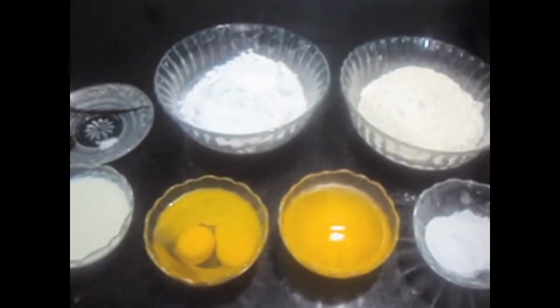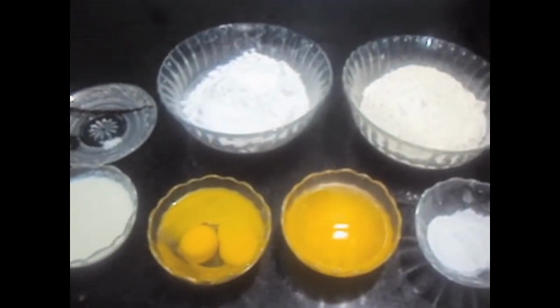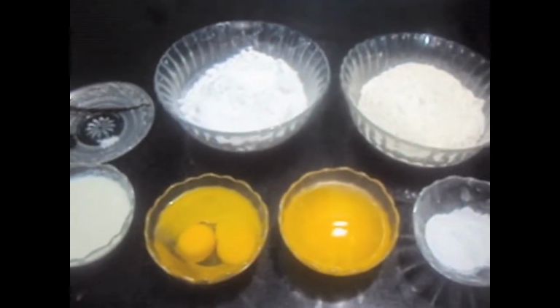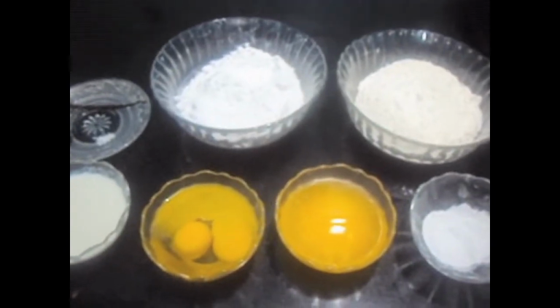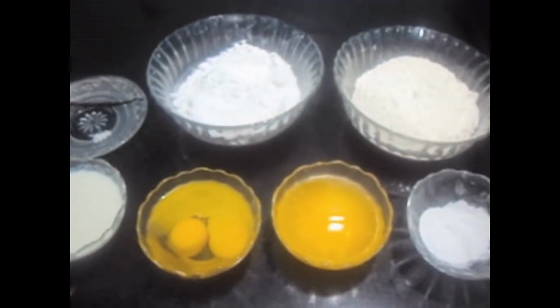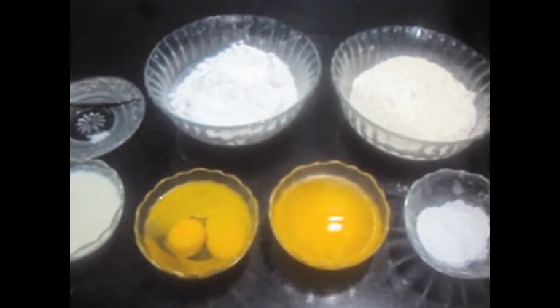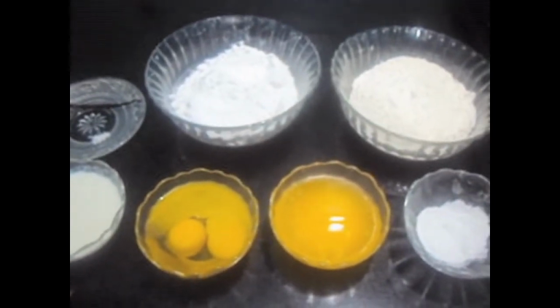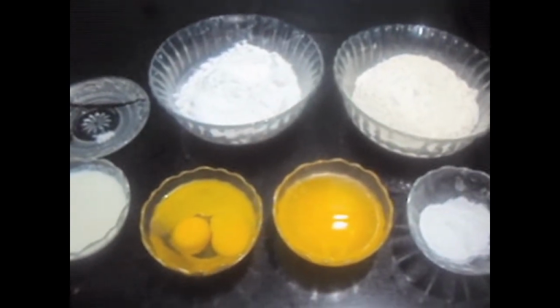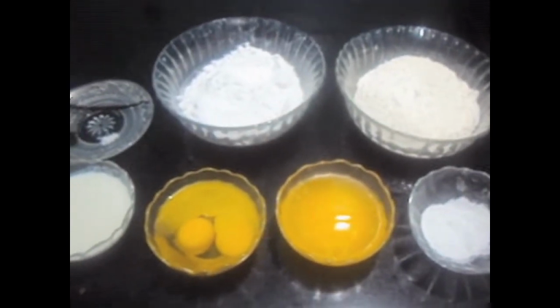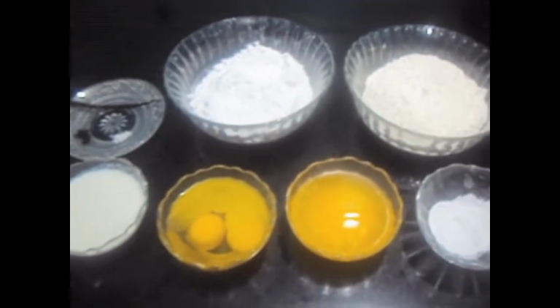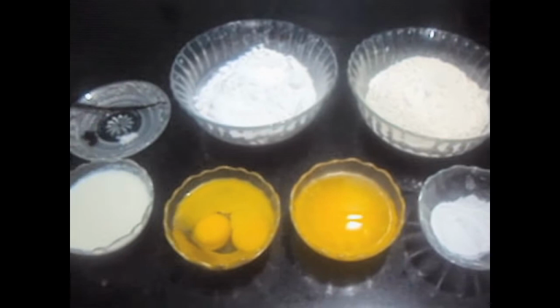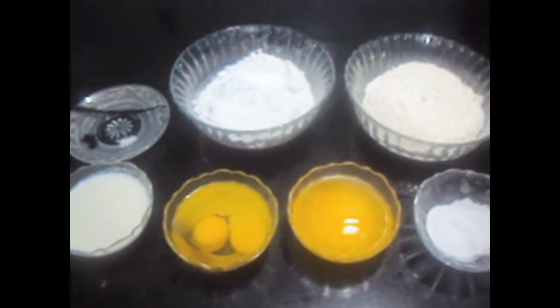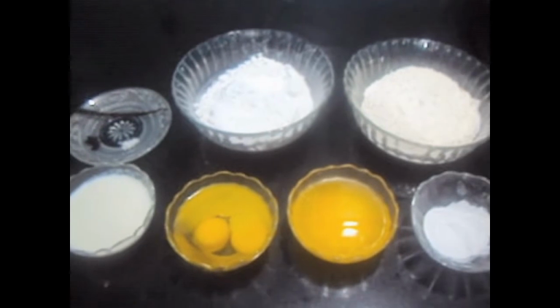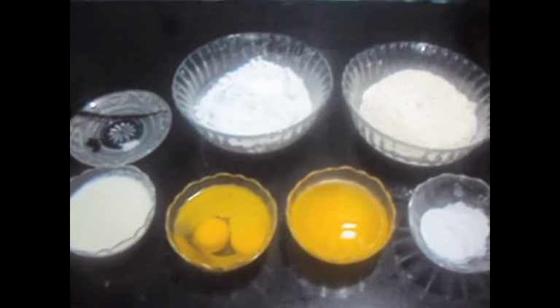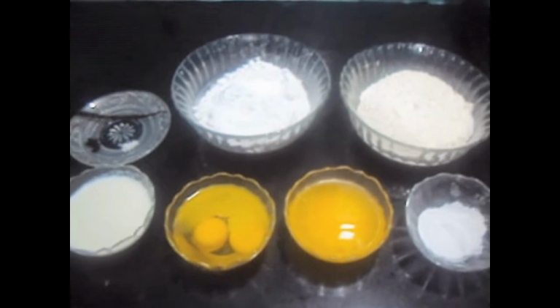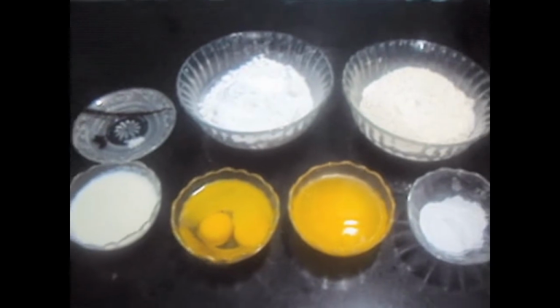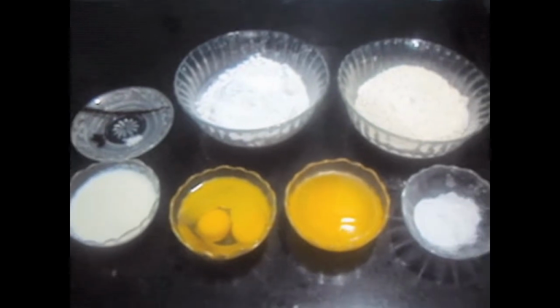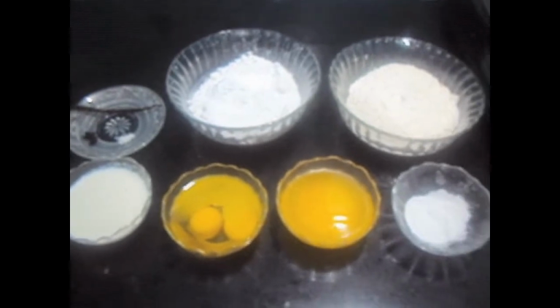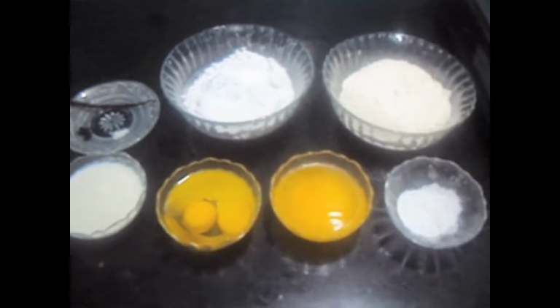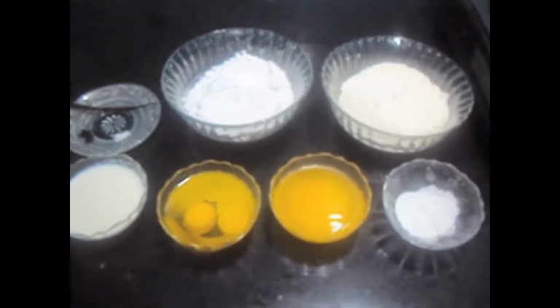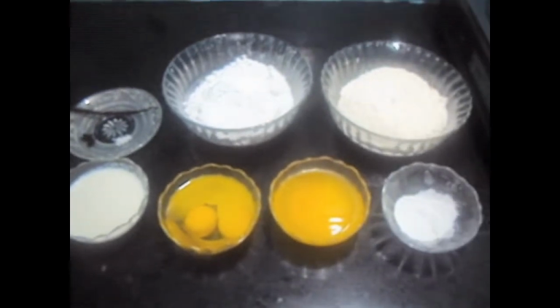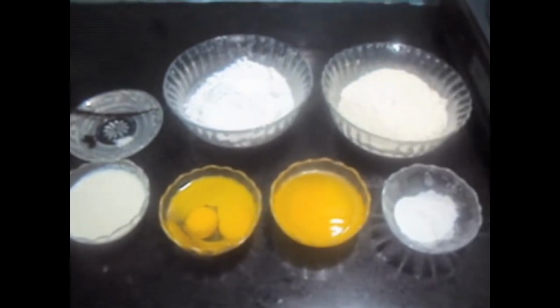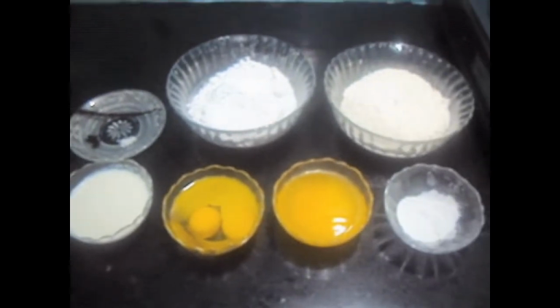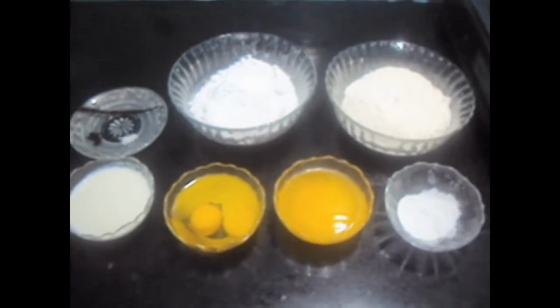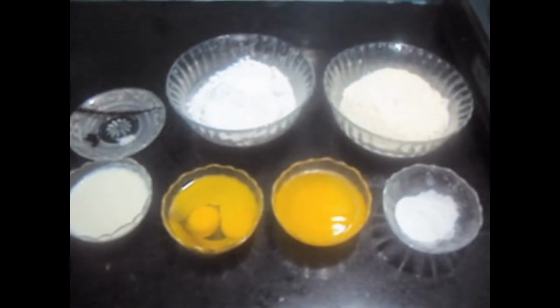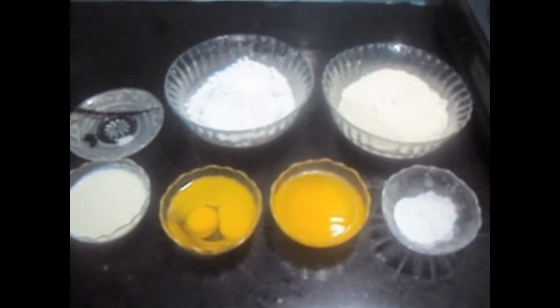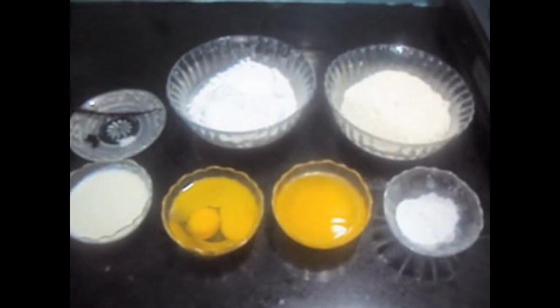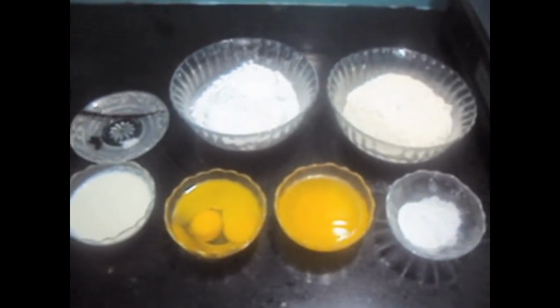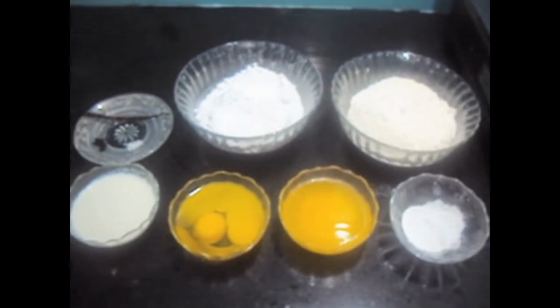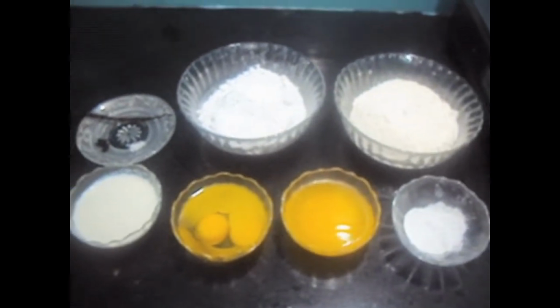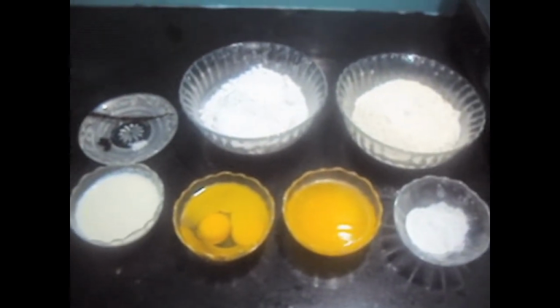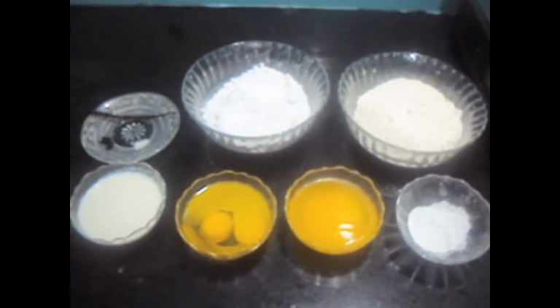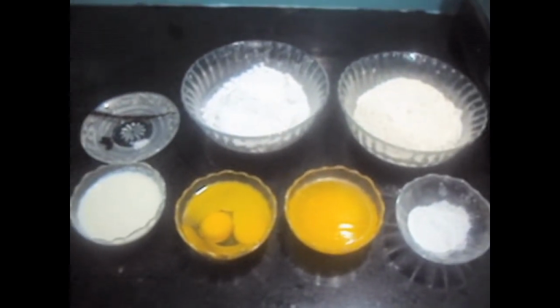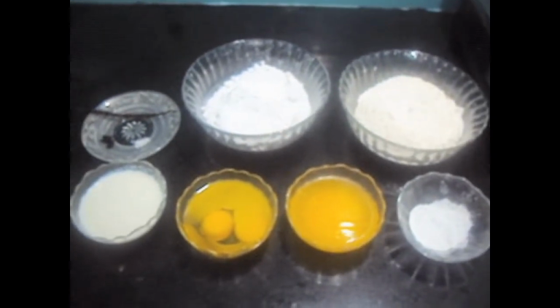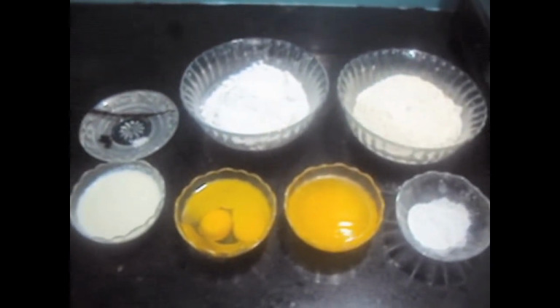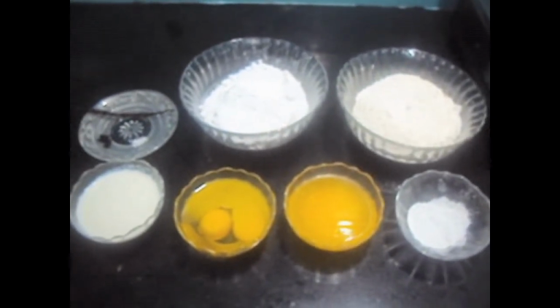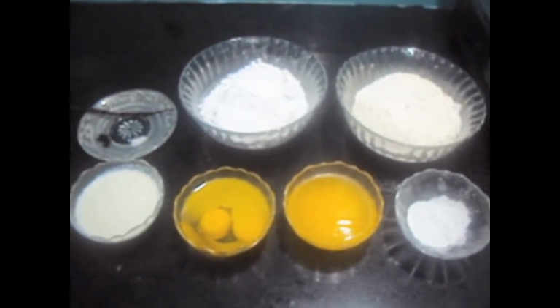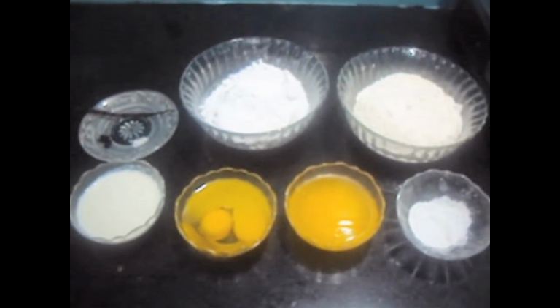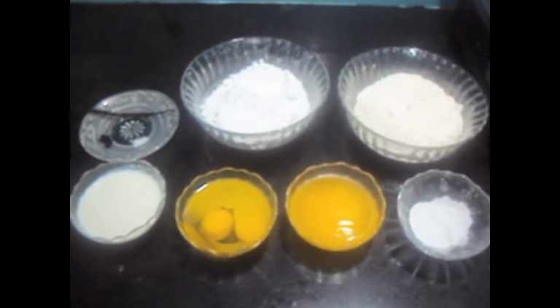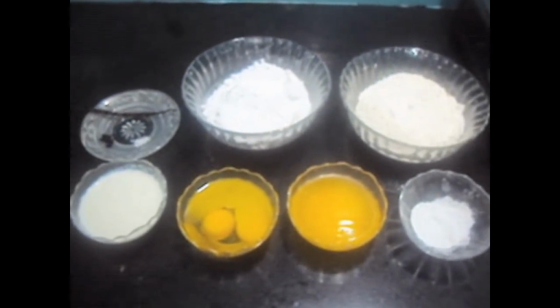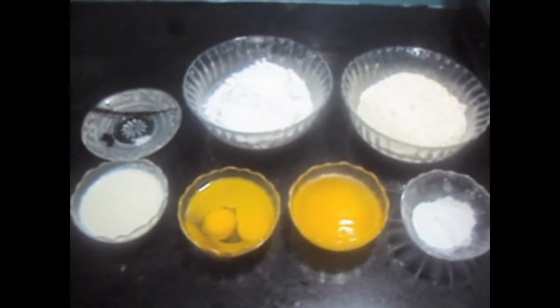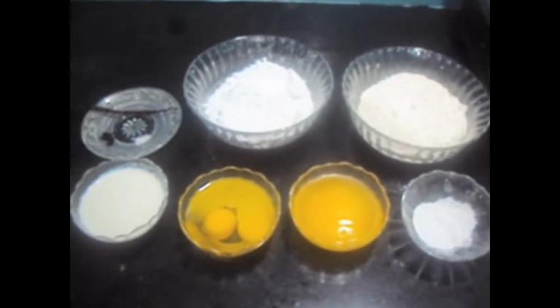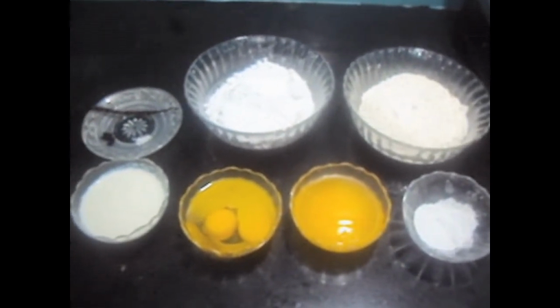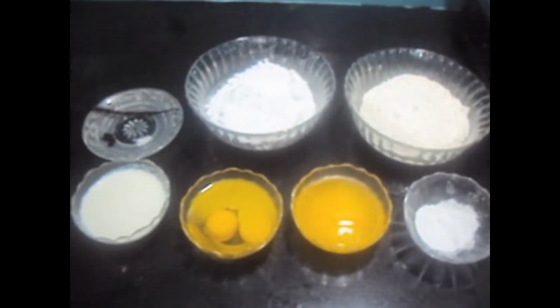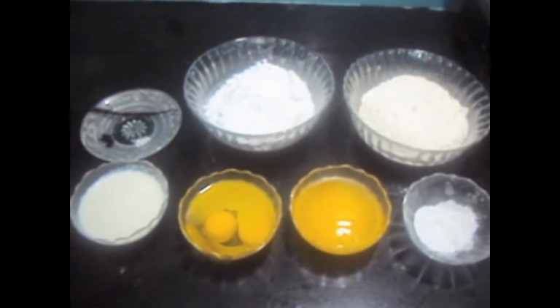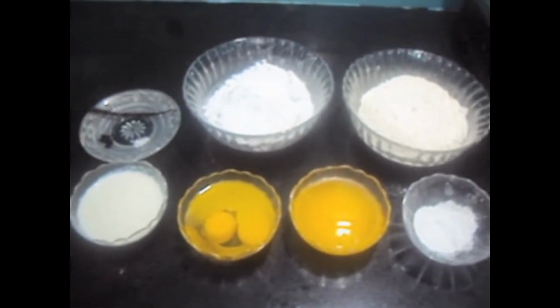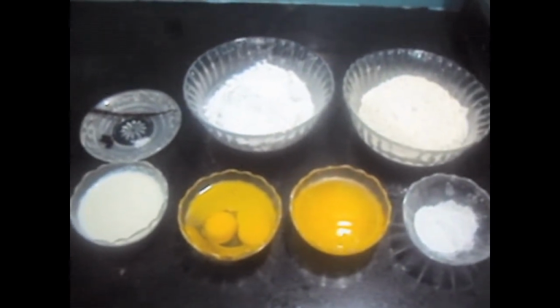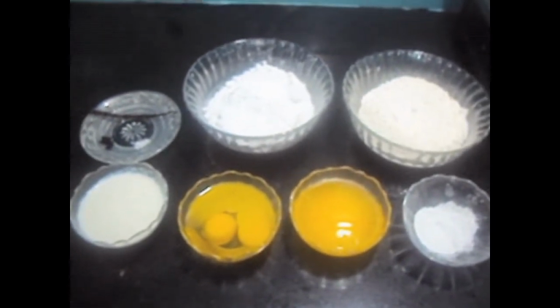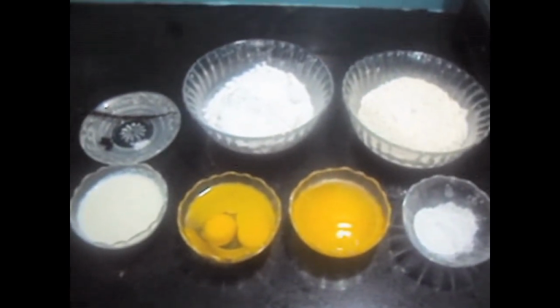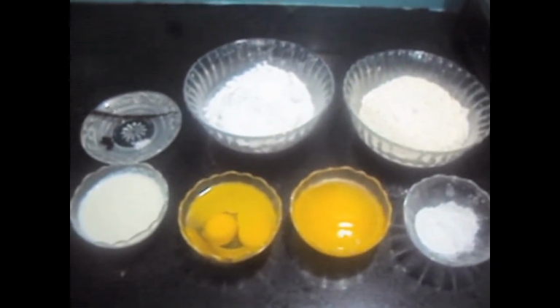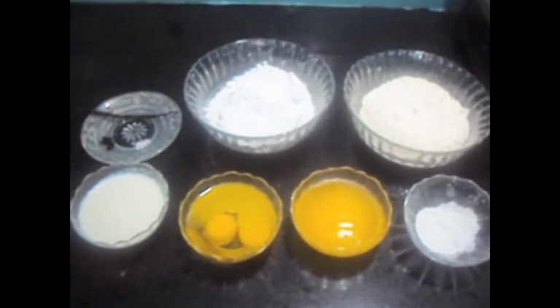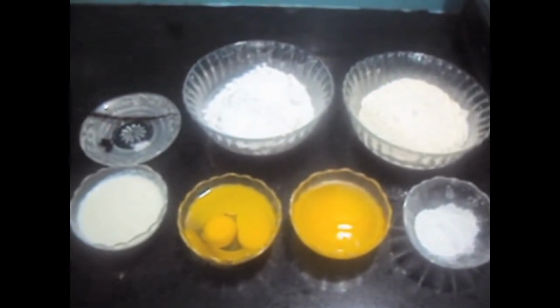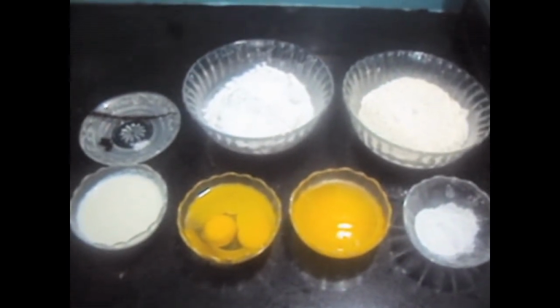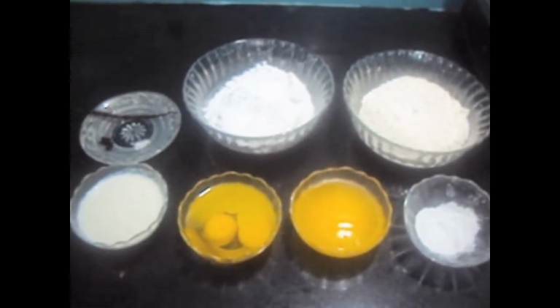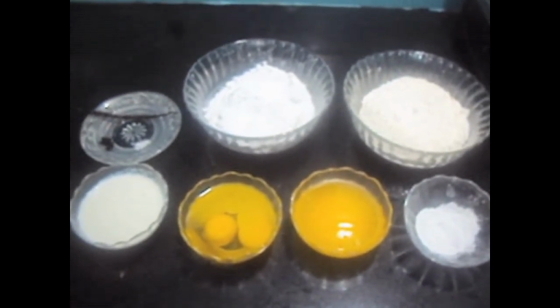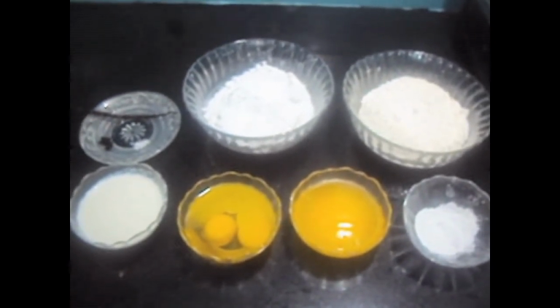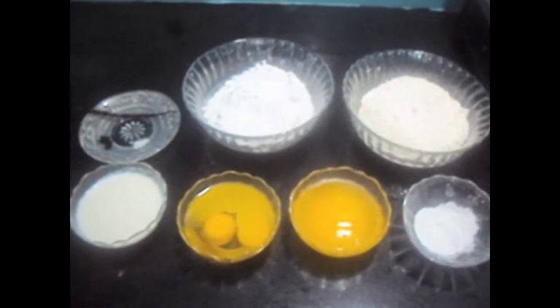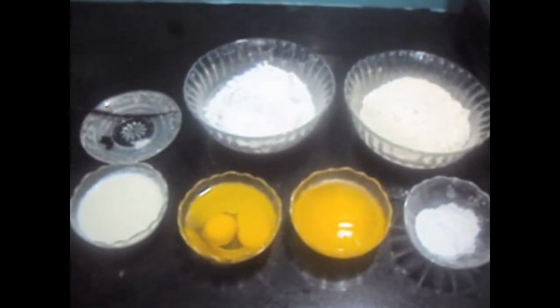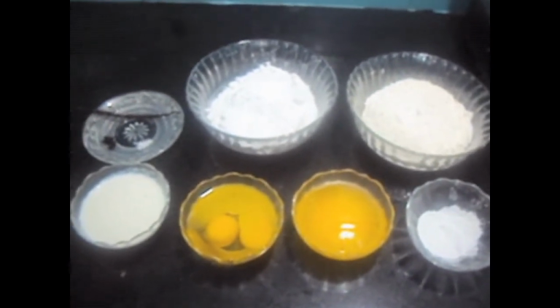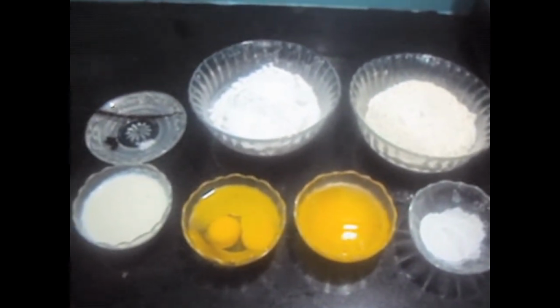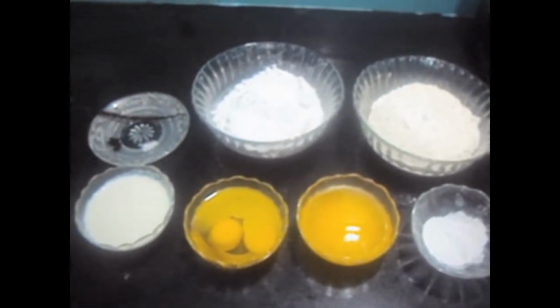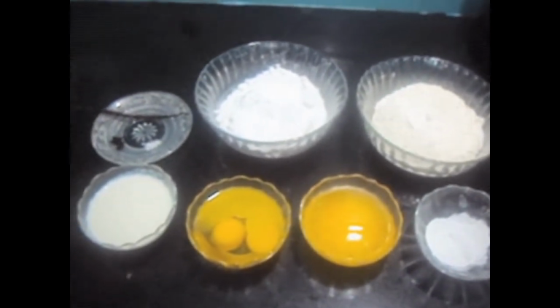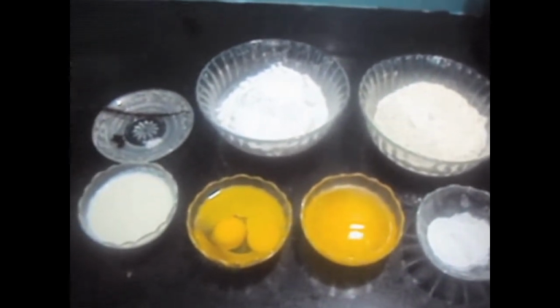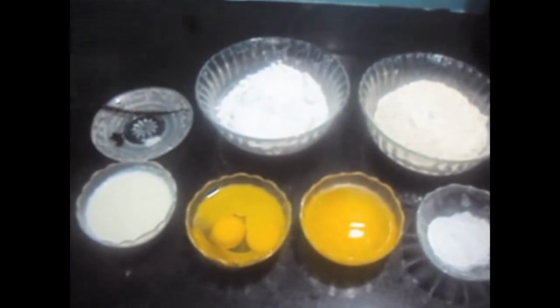Hello friends, welcome to my channel Shifa's Kitchen. Today I am going to show you how to make vanilla sponge cake.